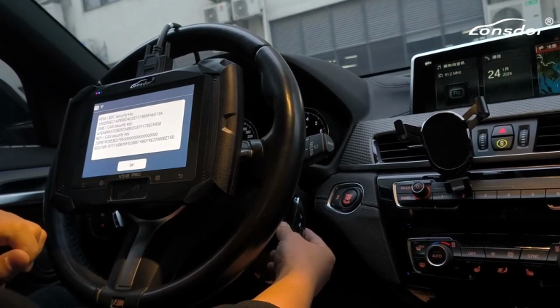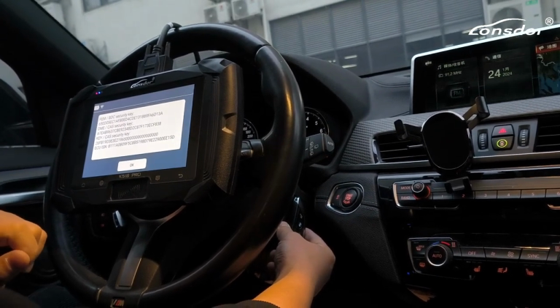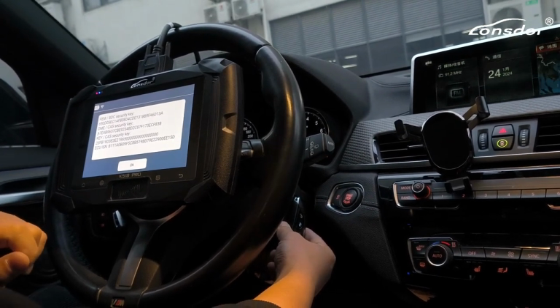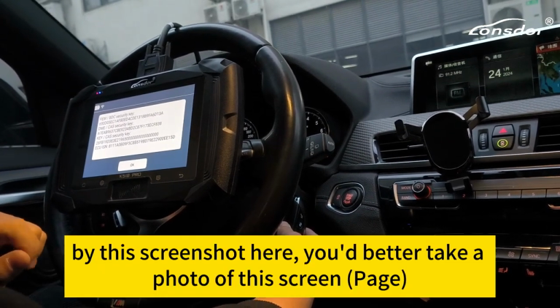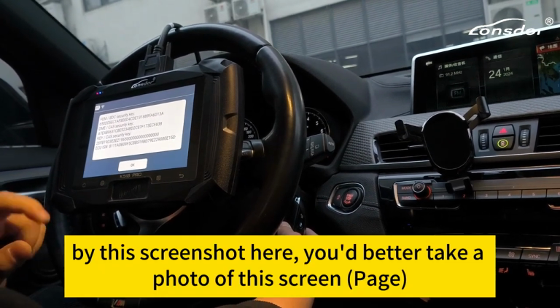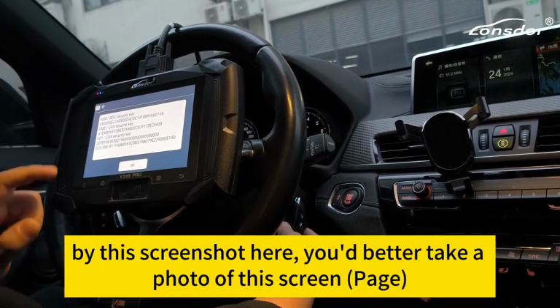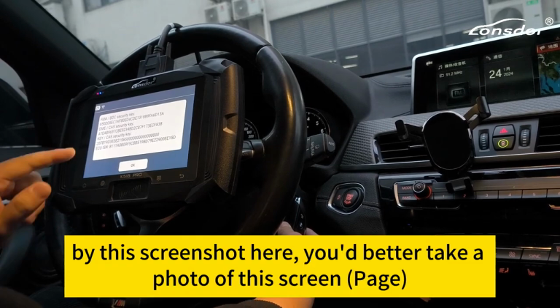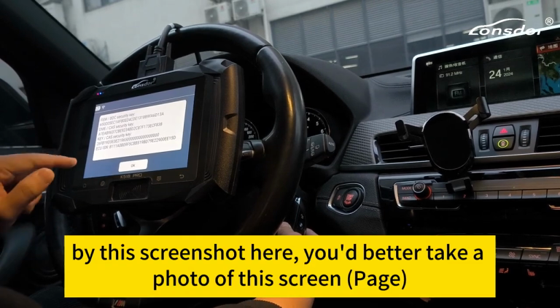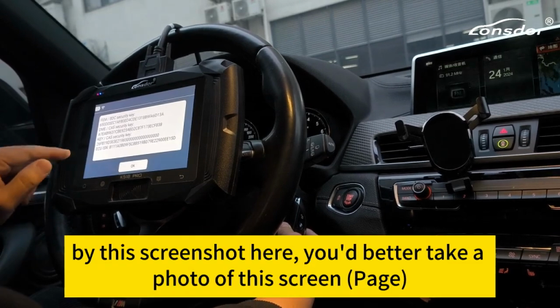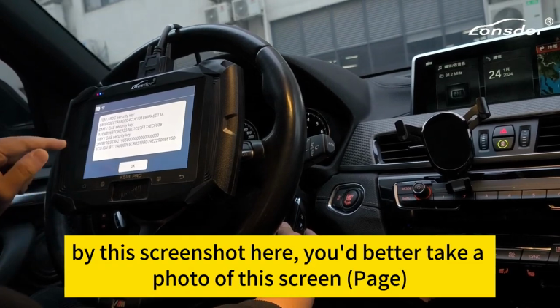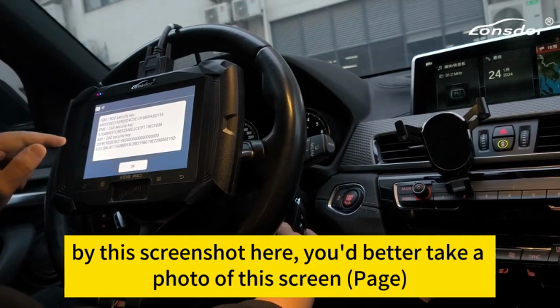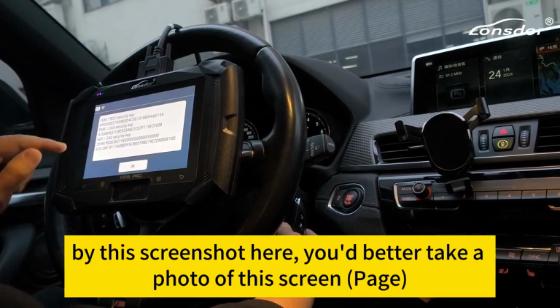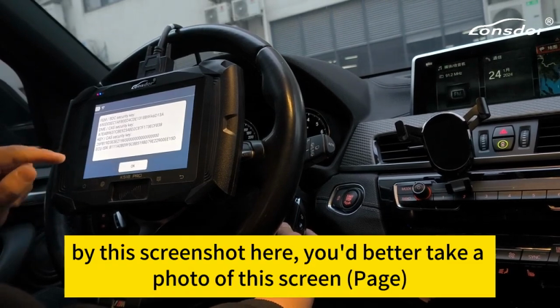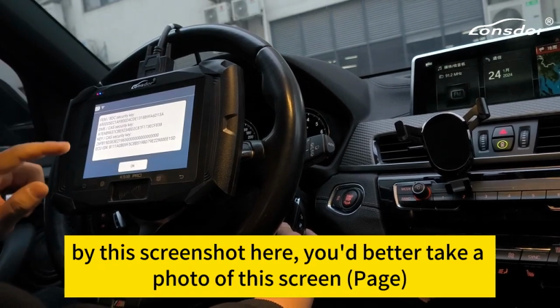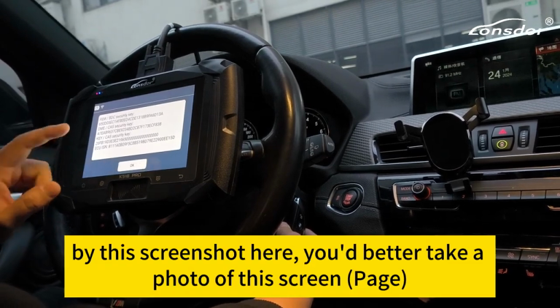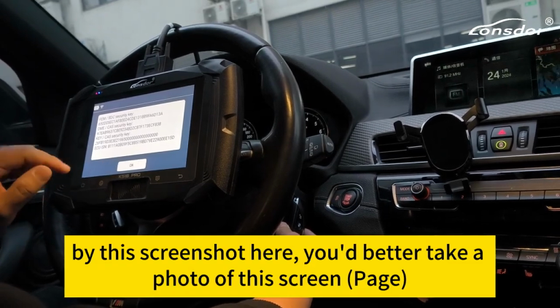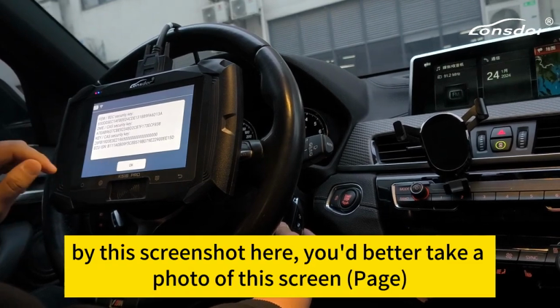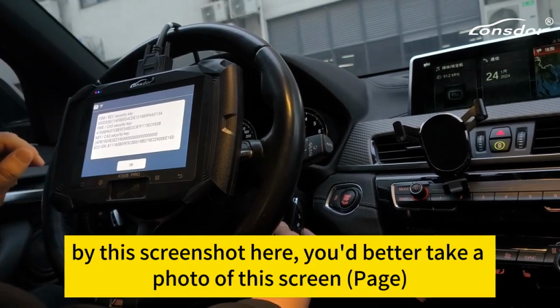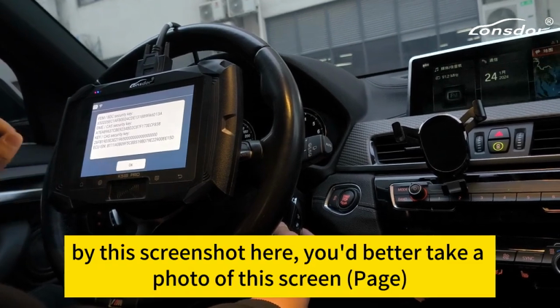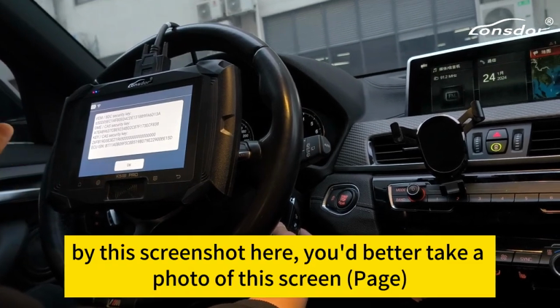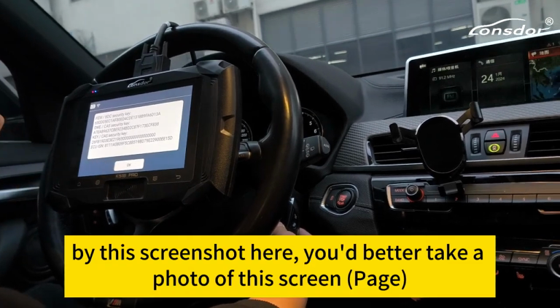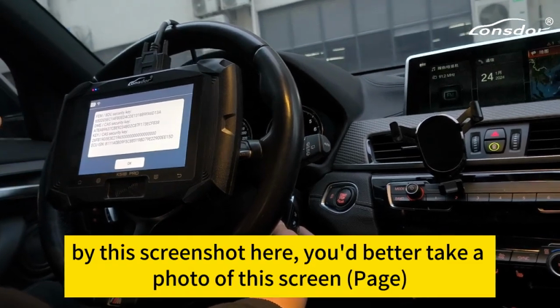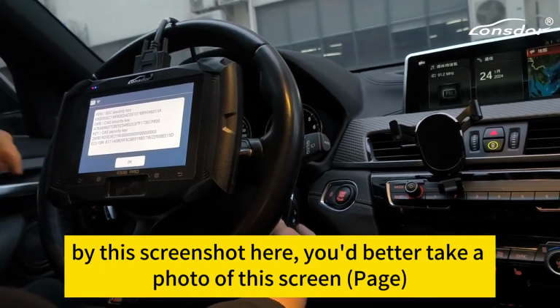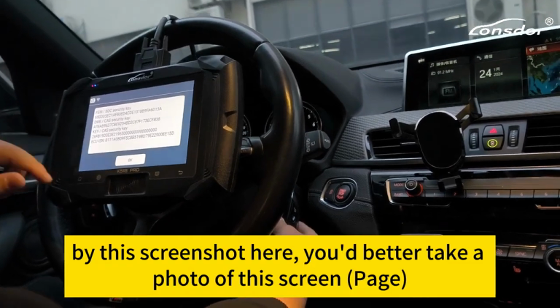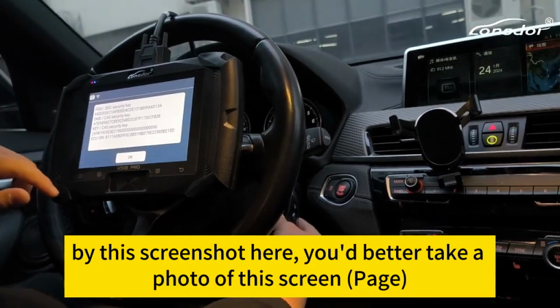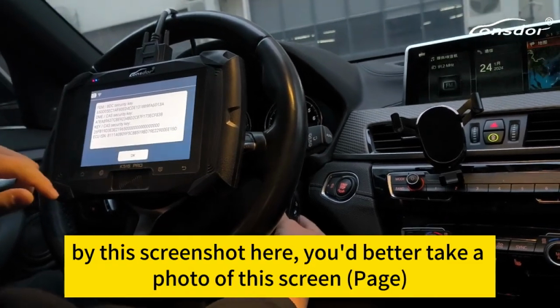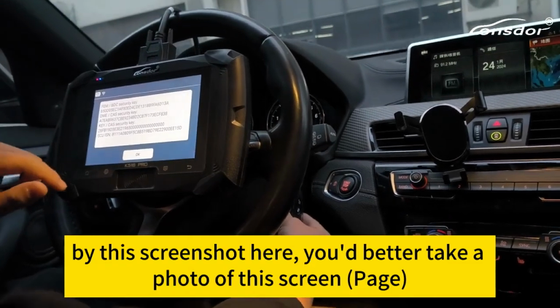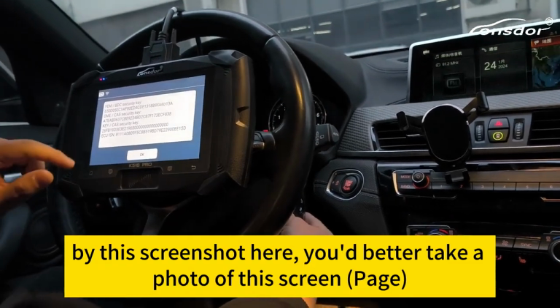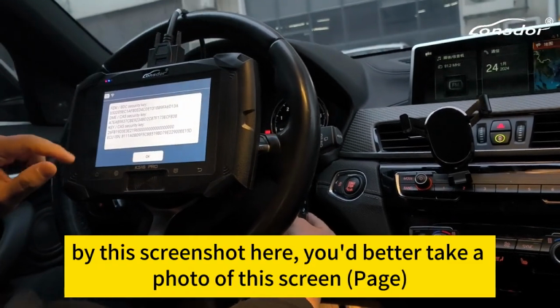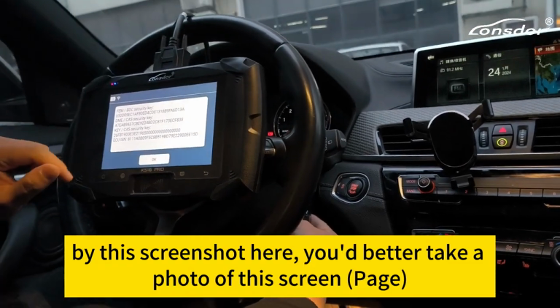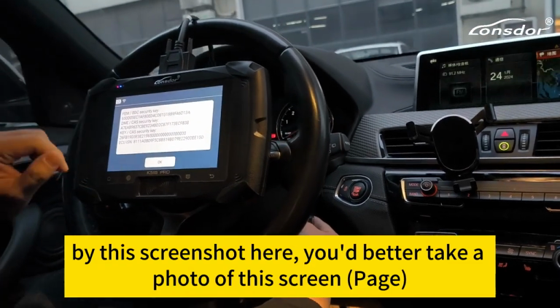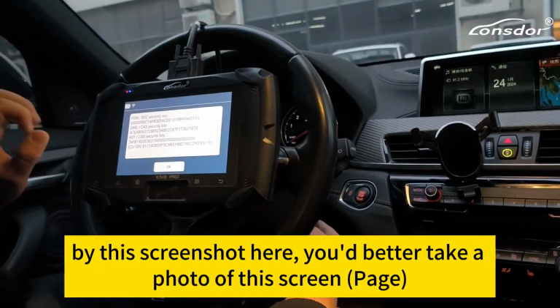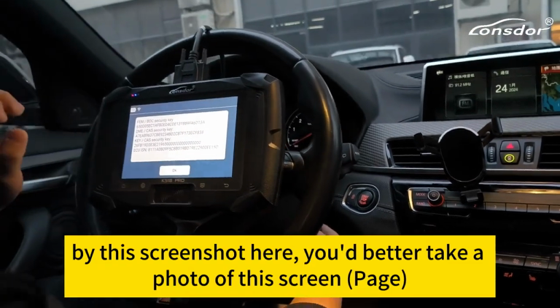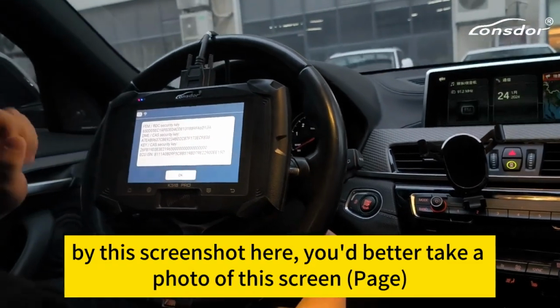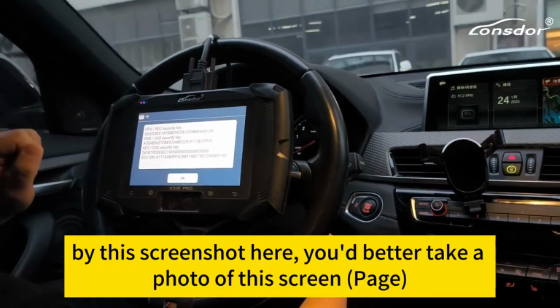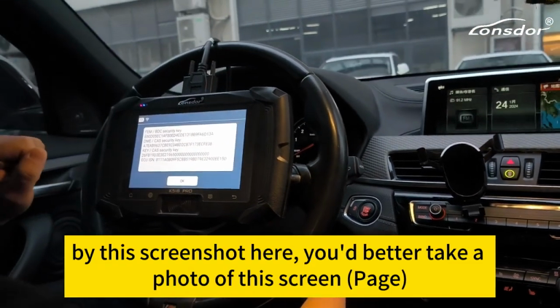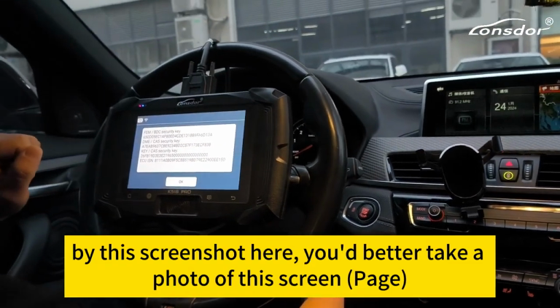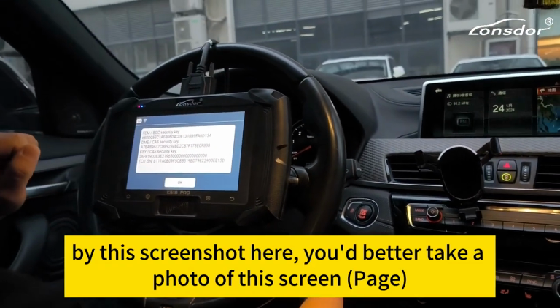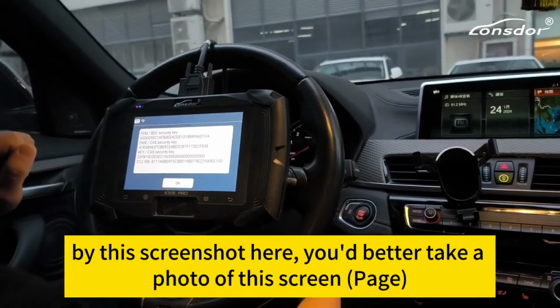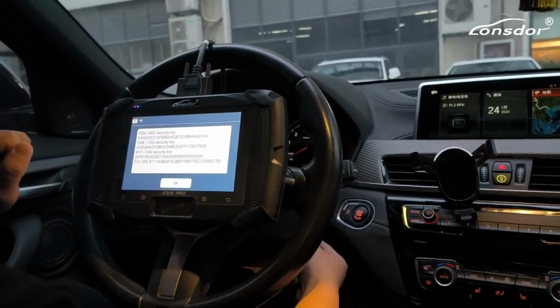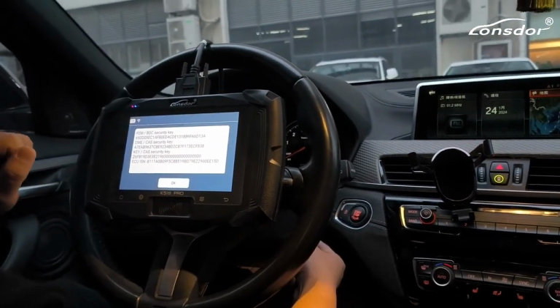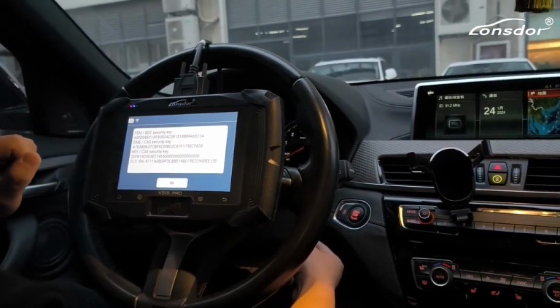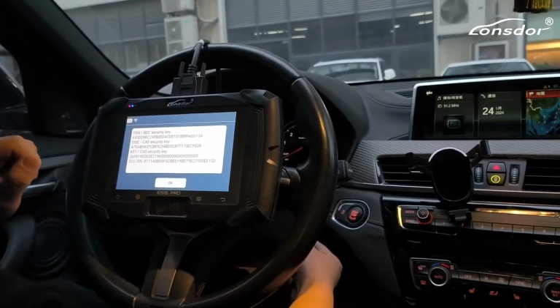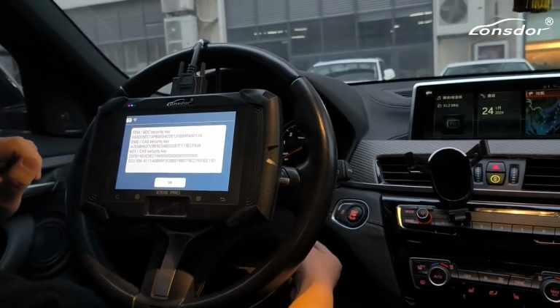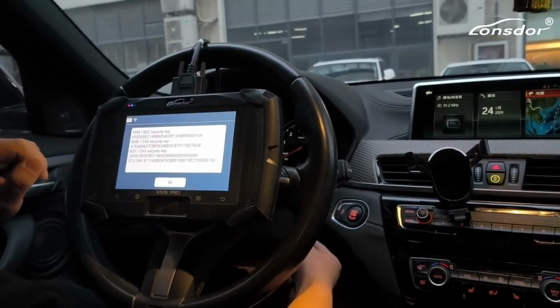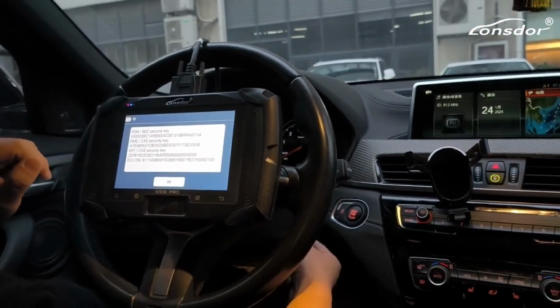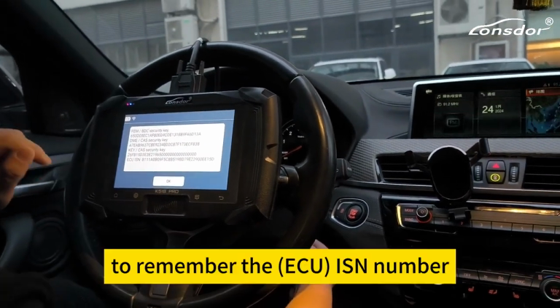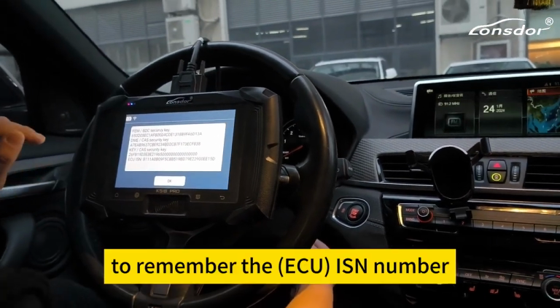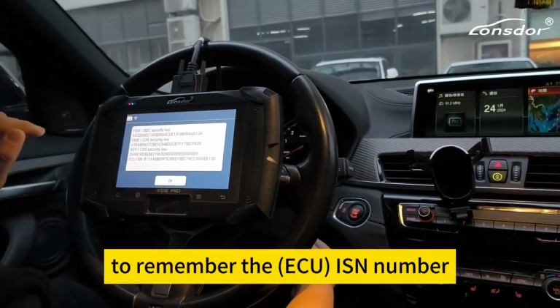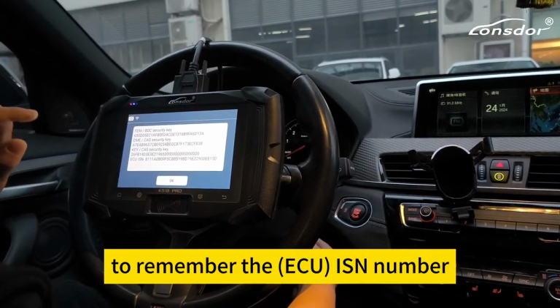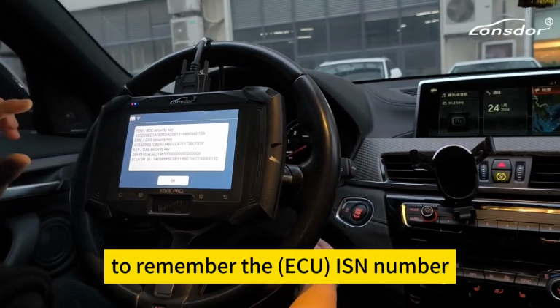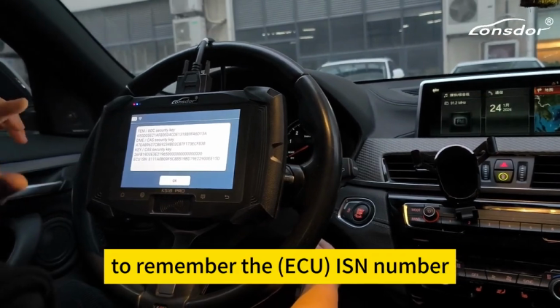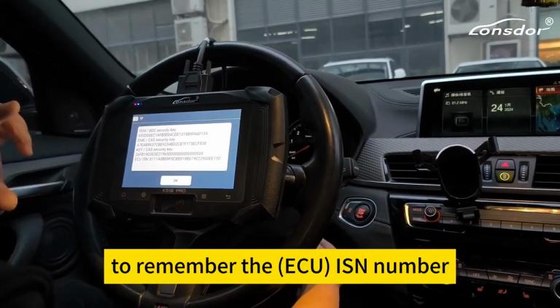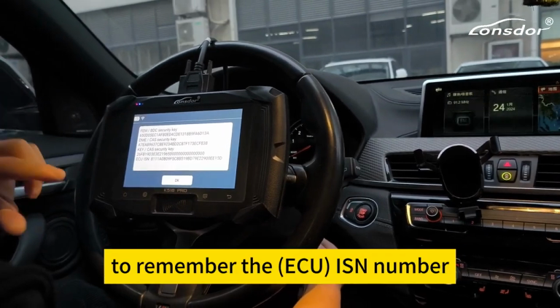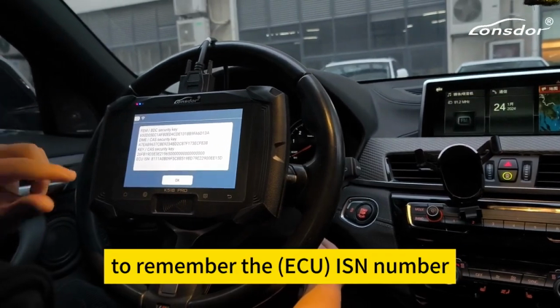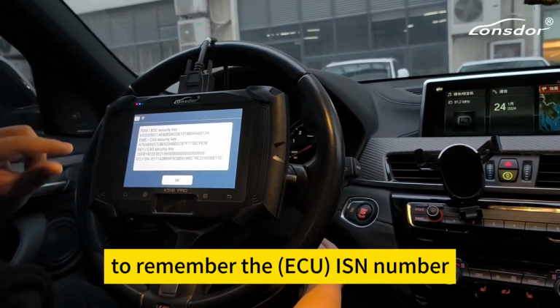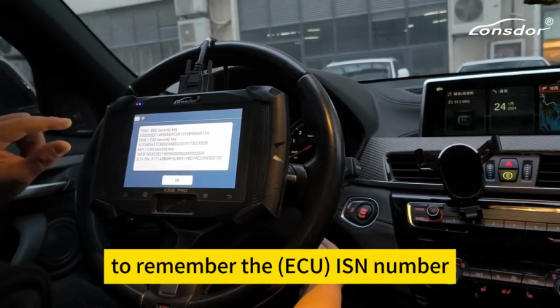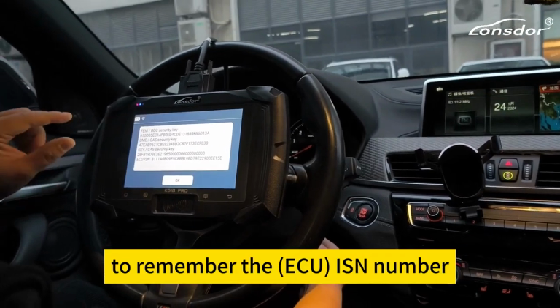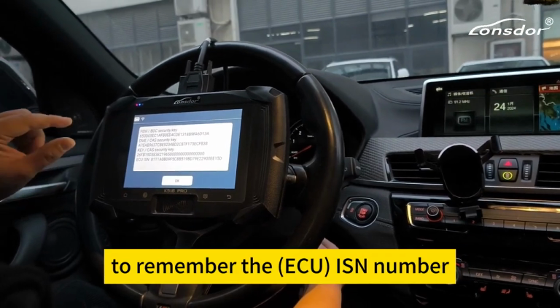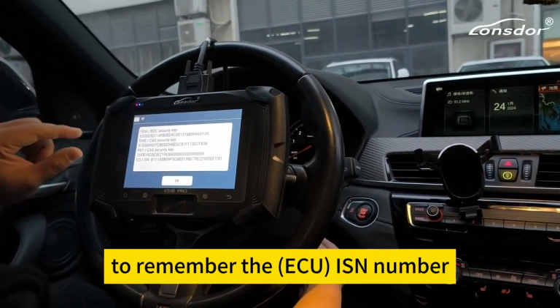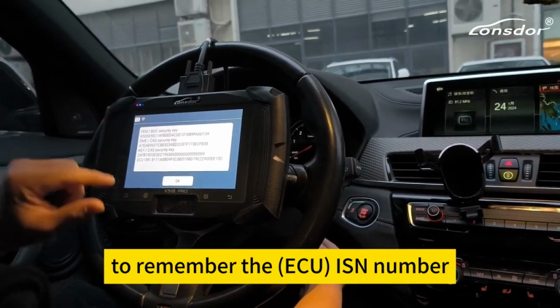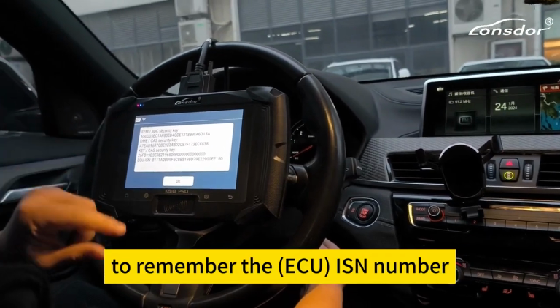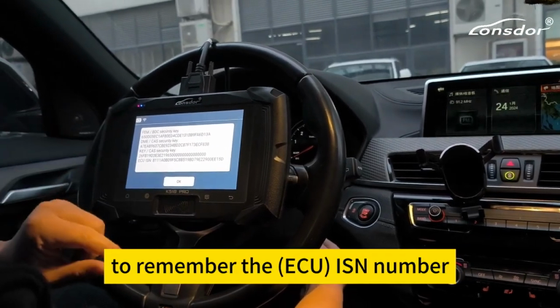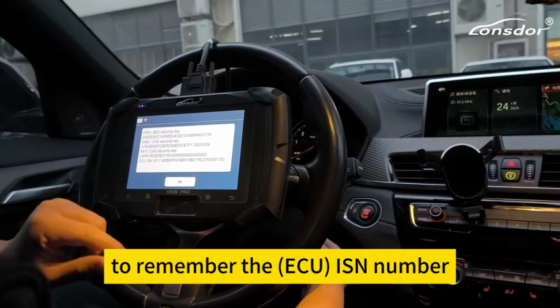At this screenshot here, it's better to take a photo of this screen to remember the ID number.